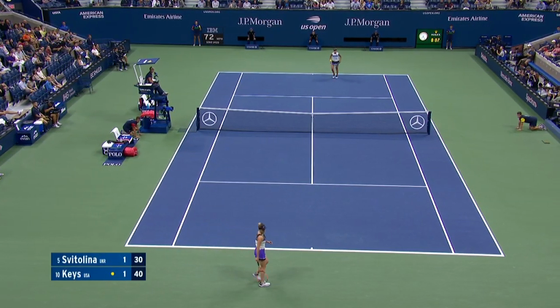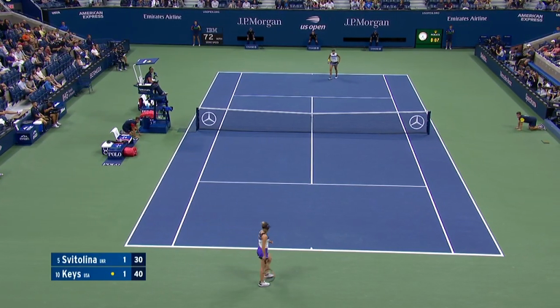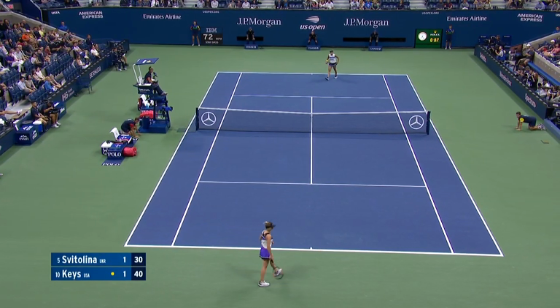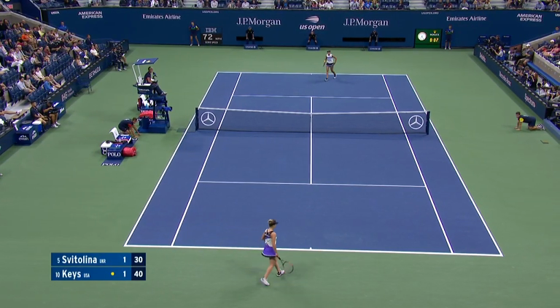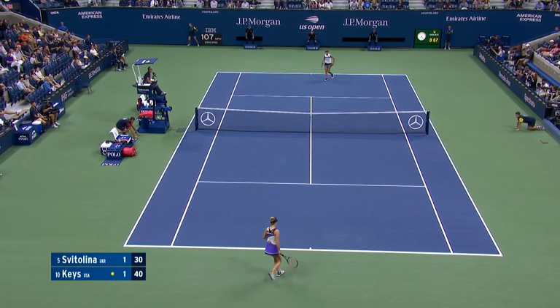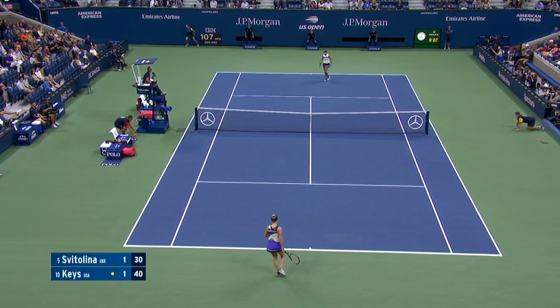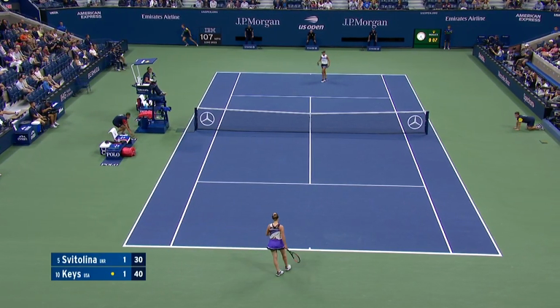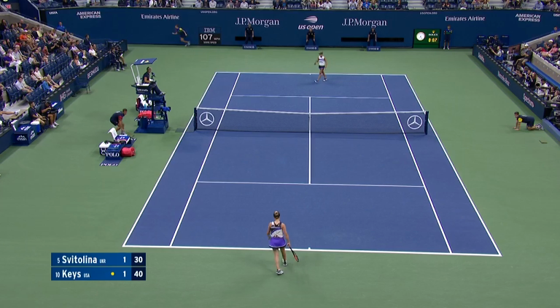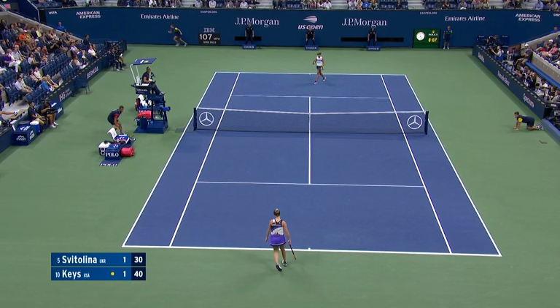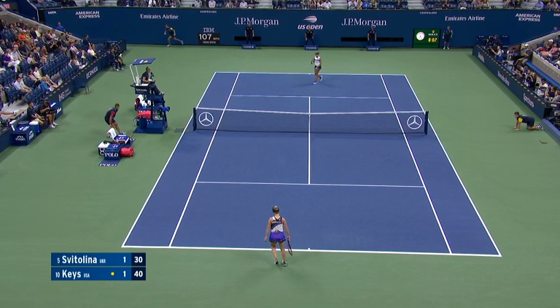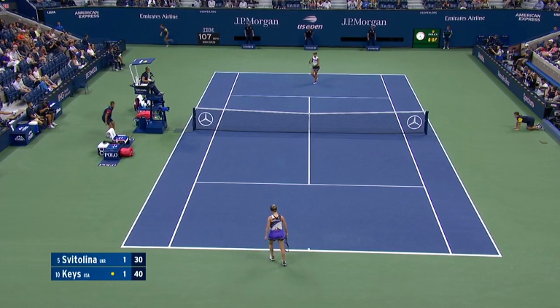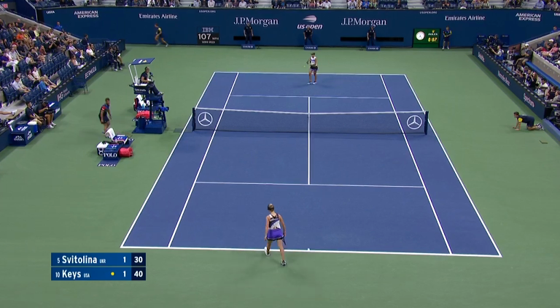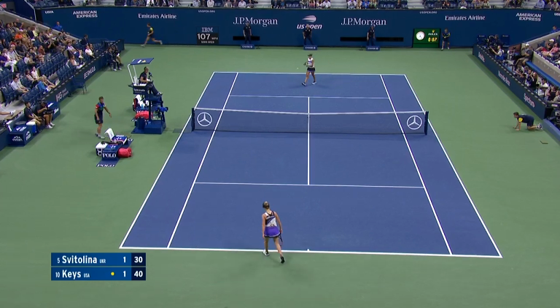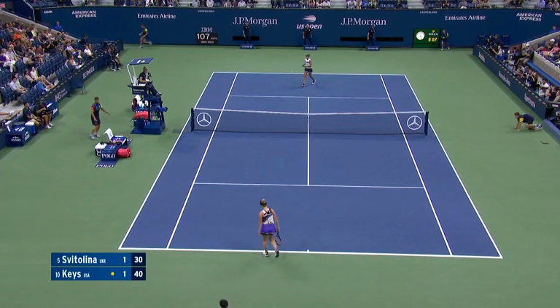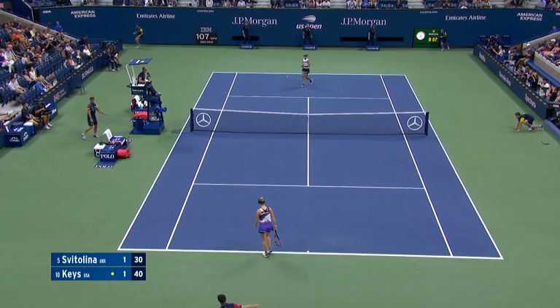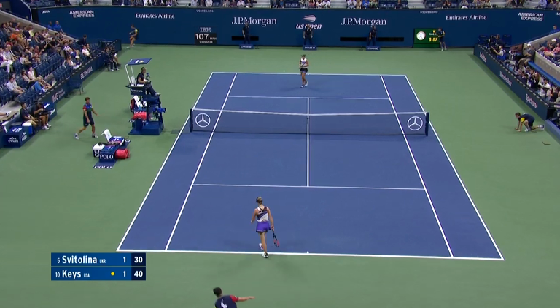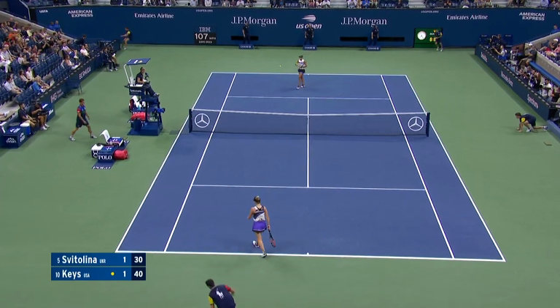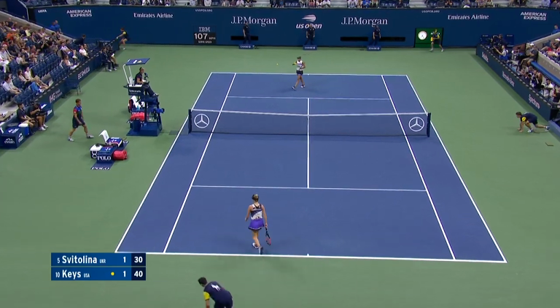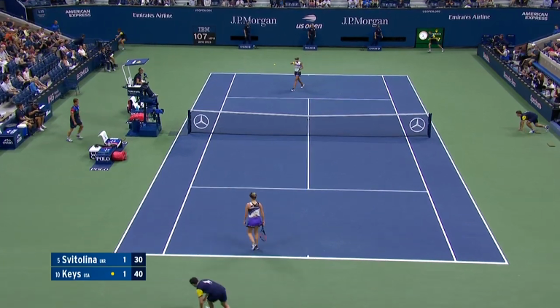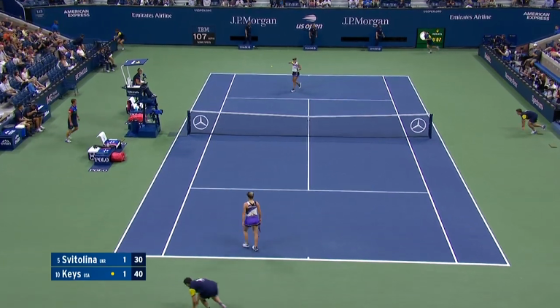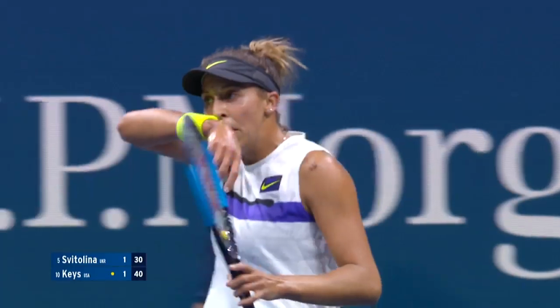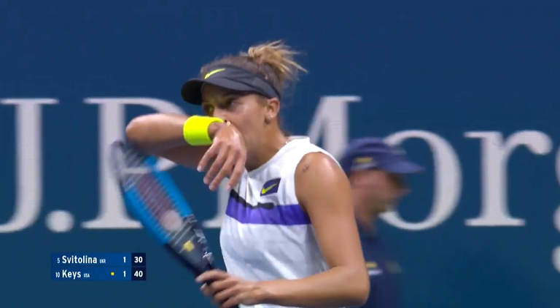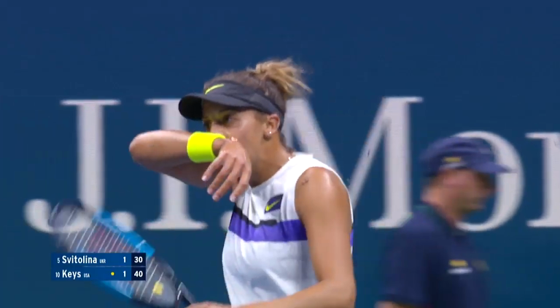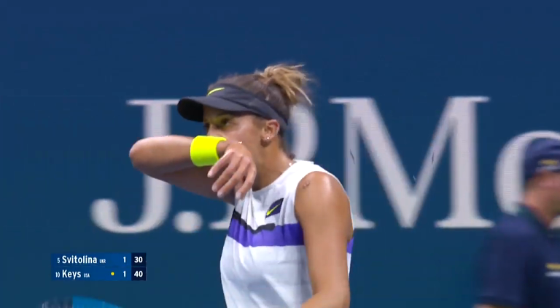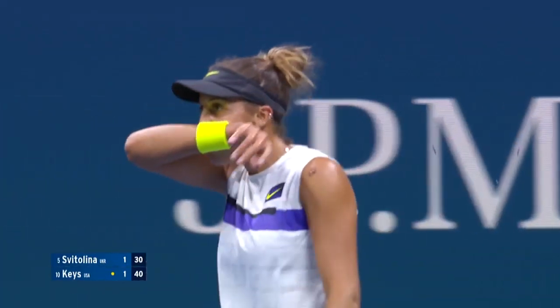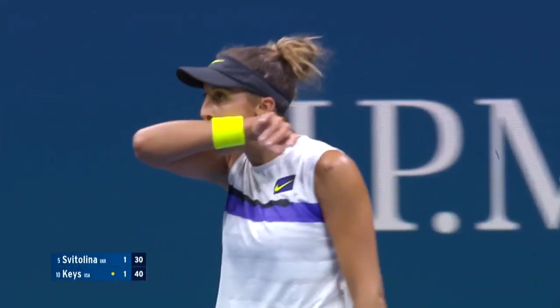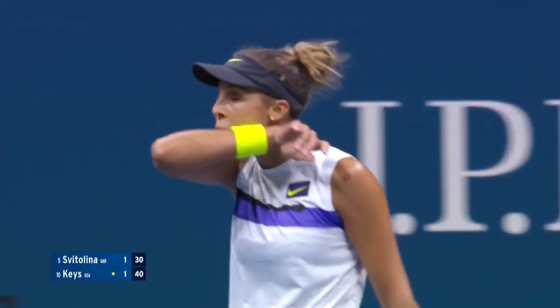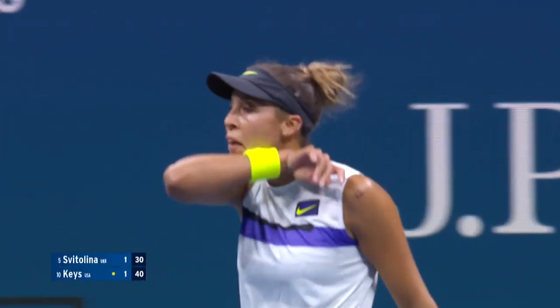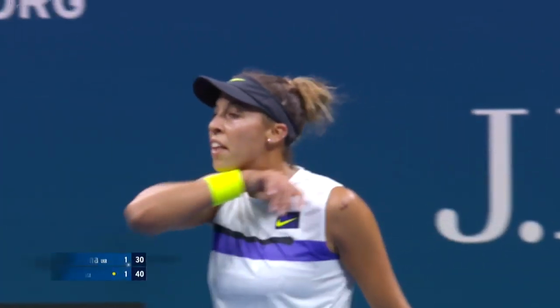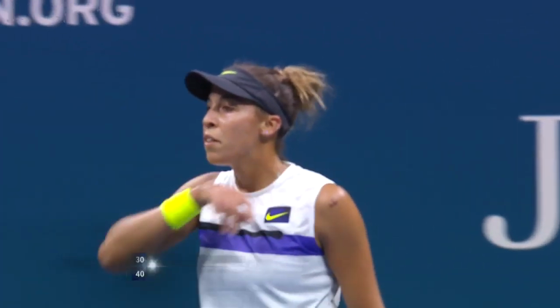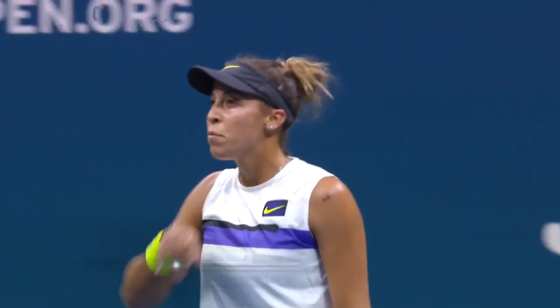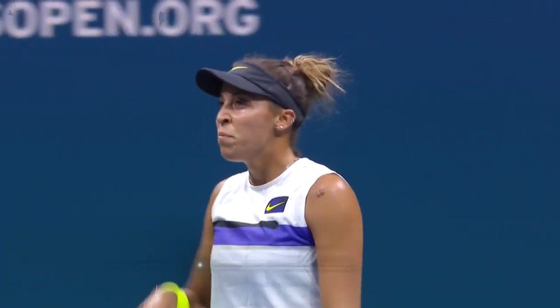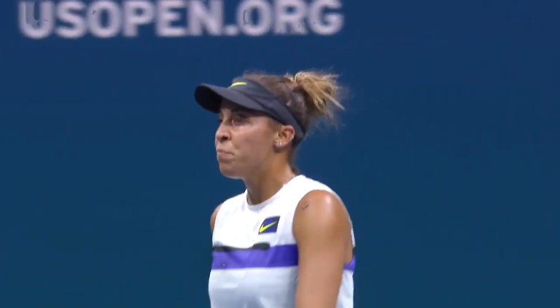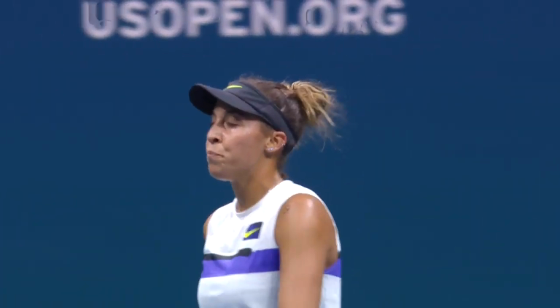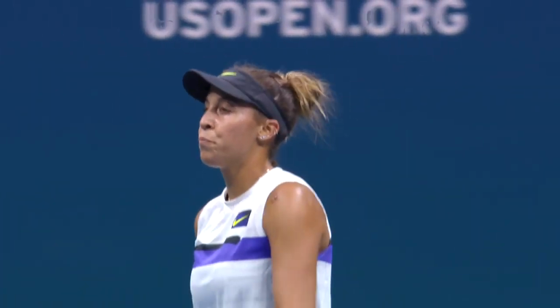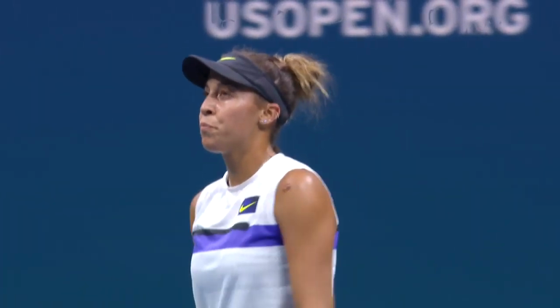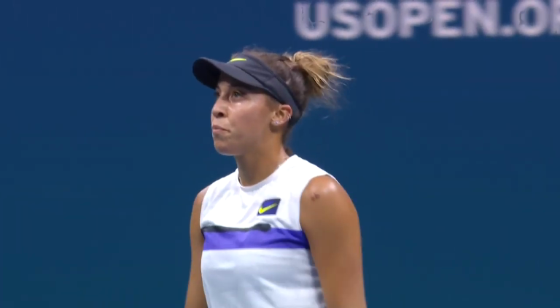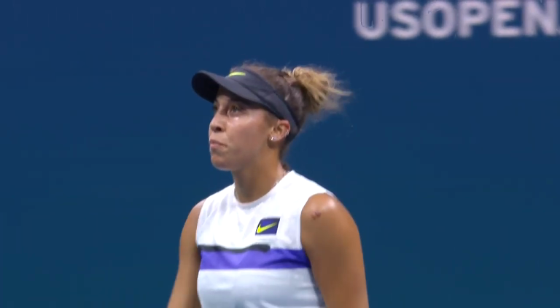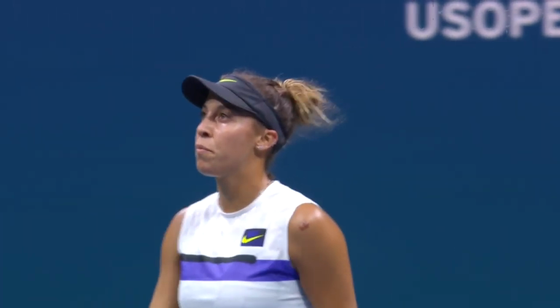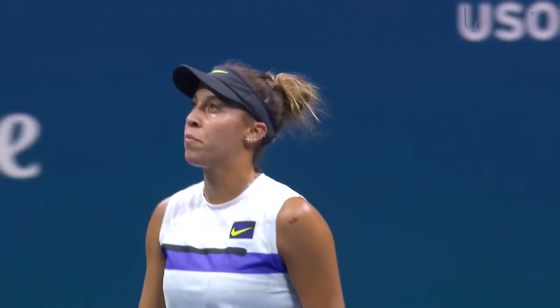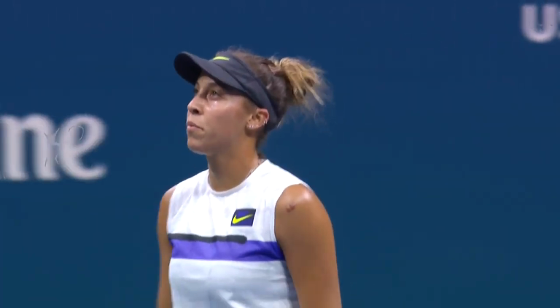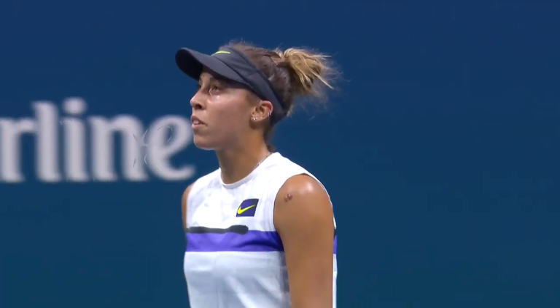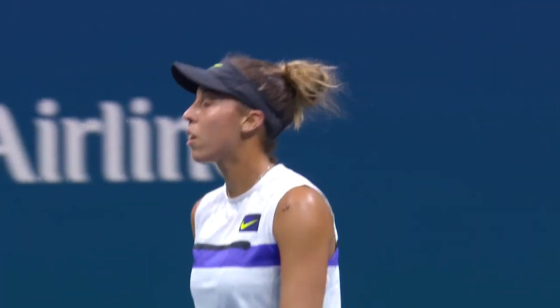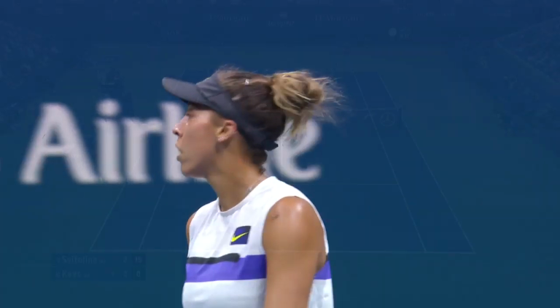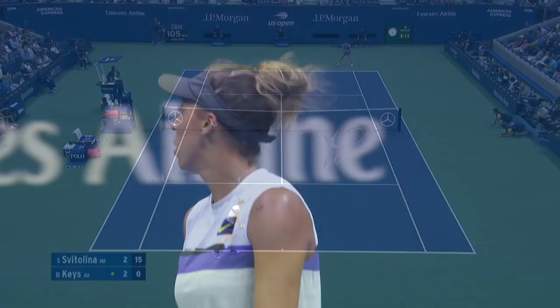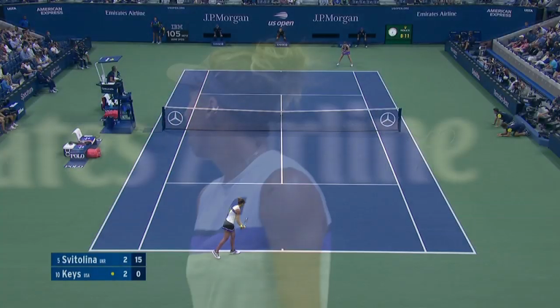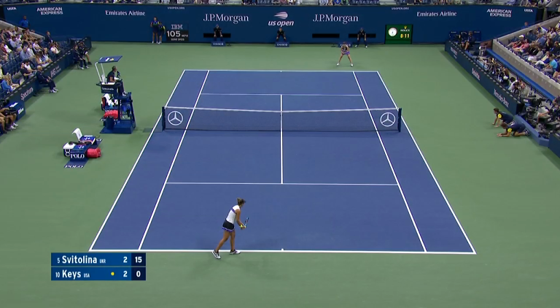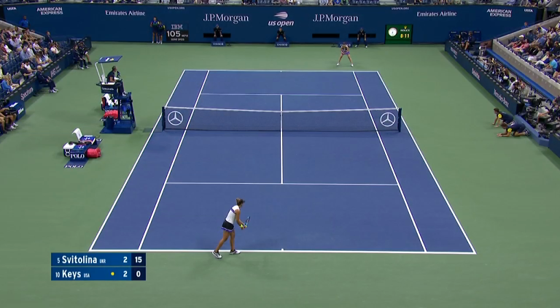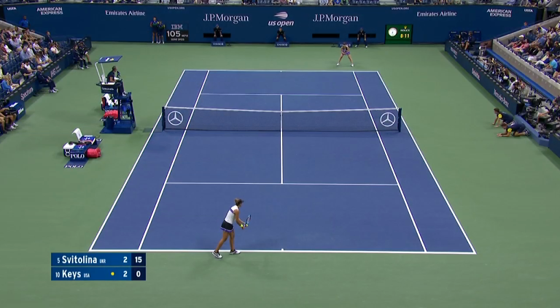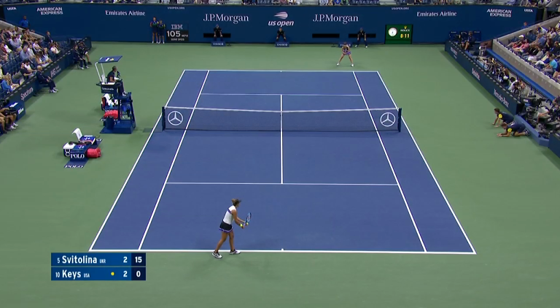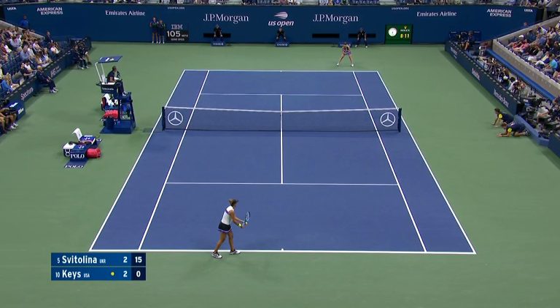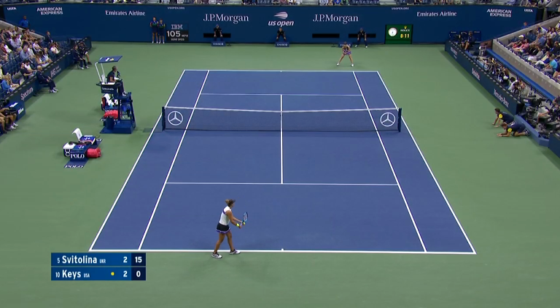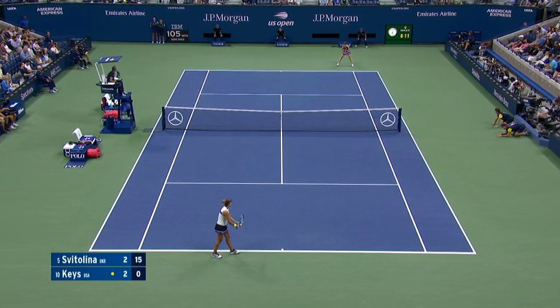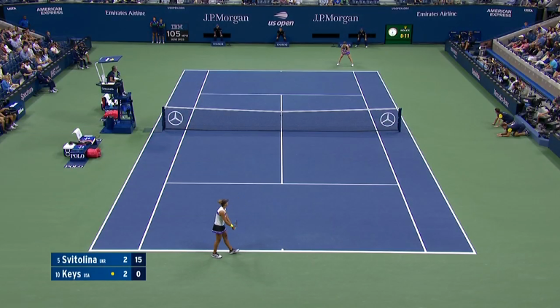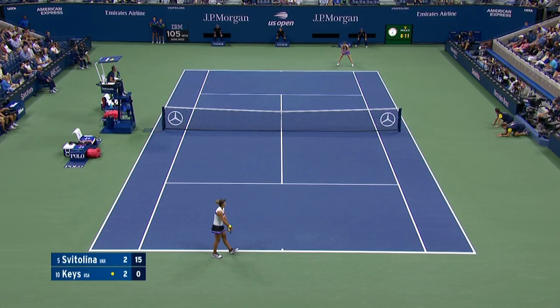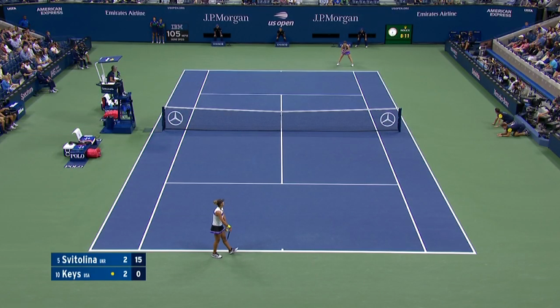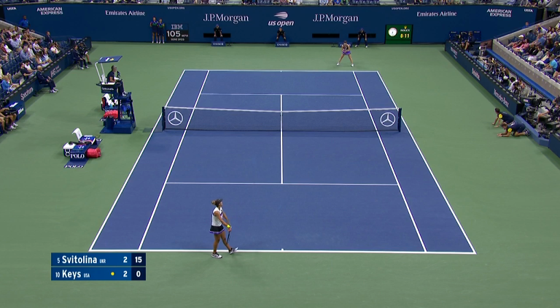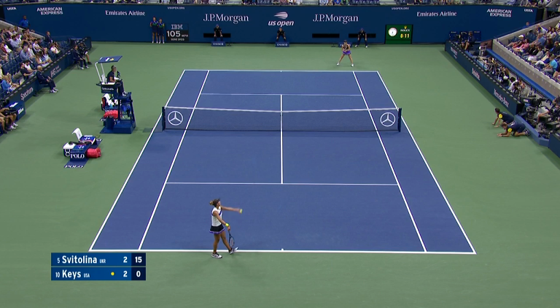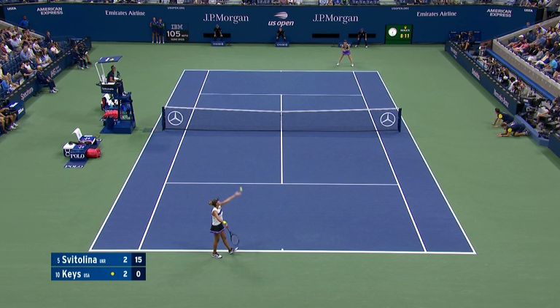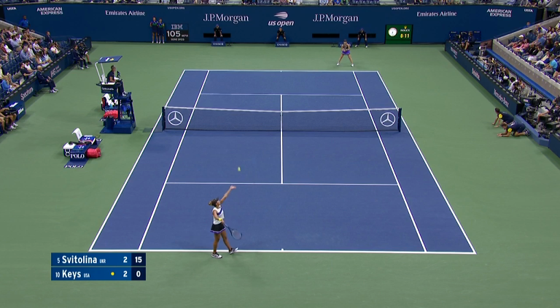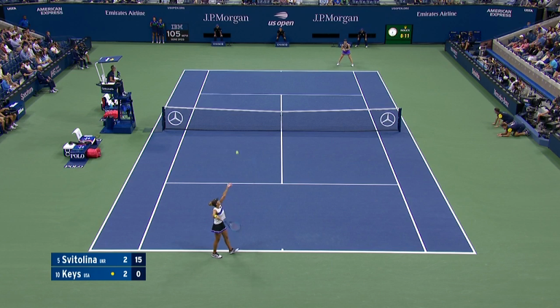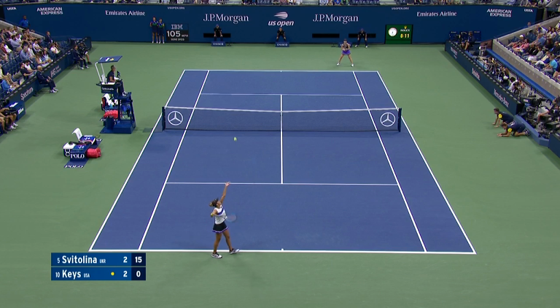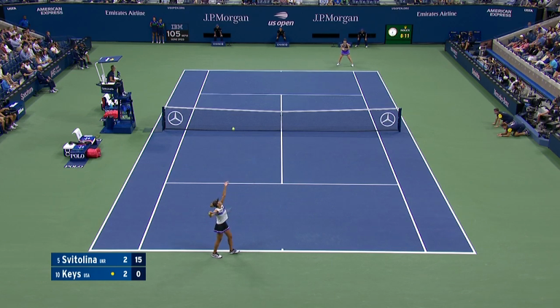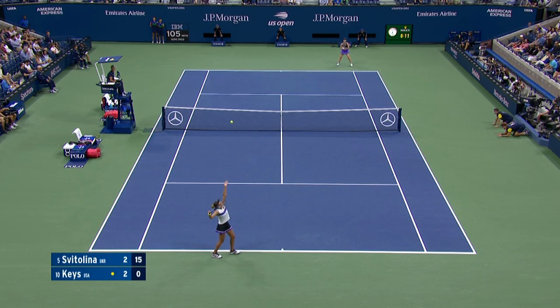Game, Keyes. Lovely serve right down the tee. To never miss a major — that says something.